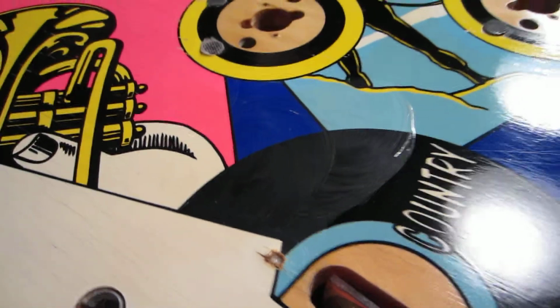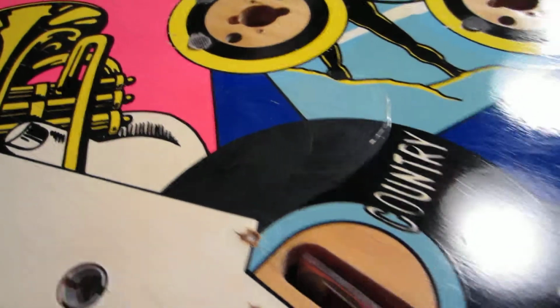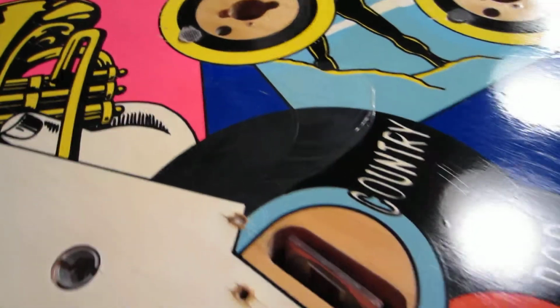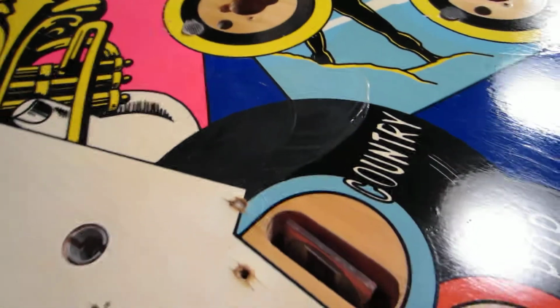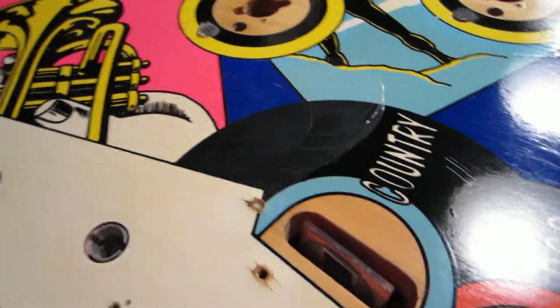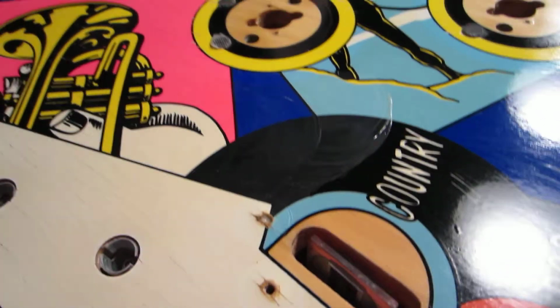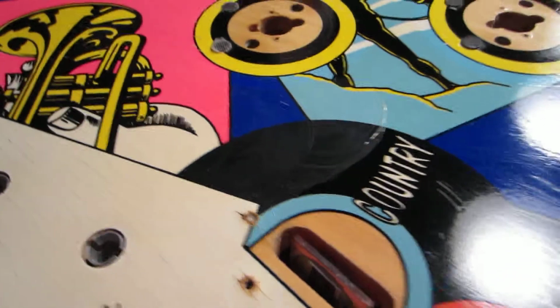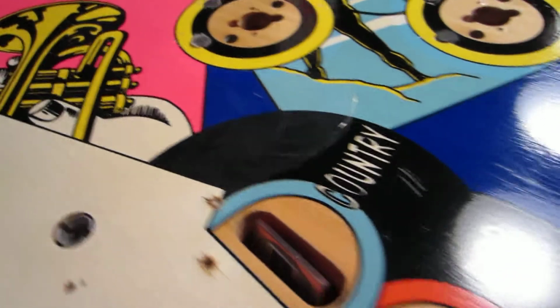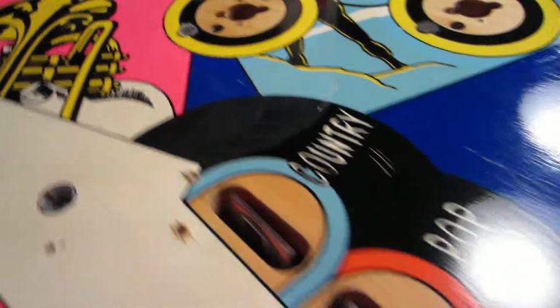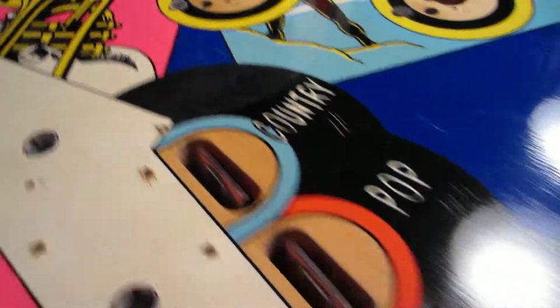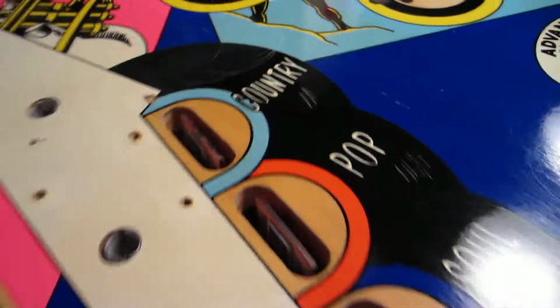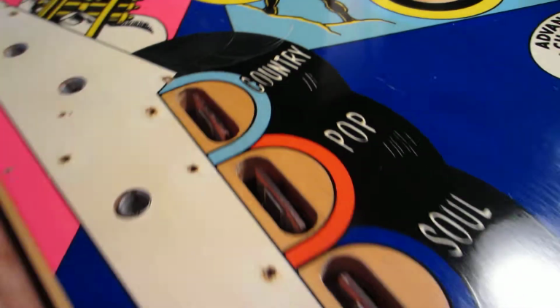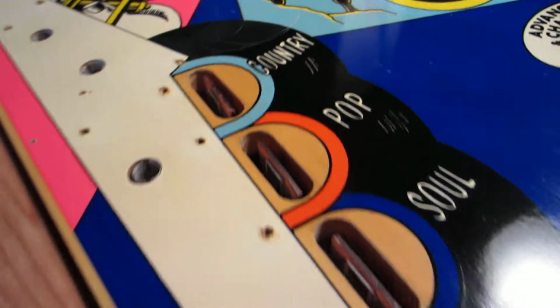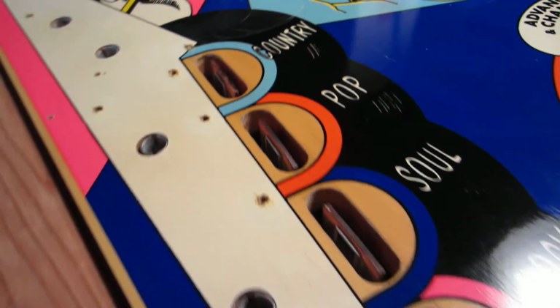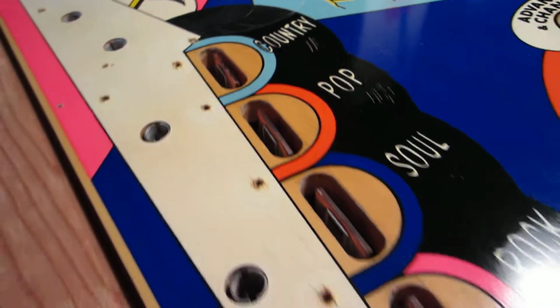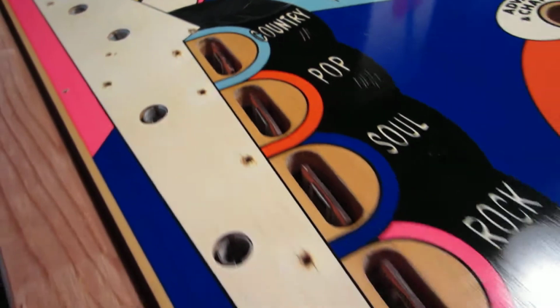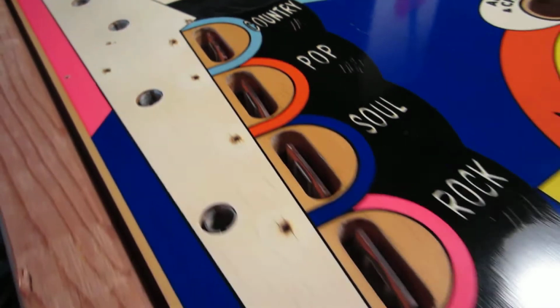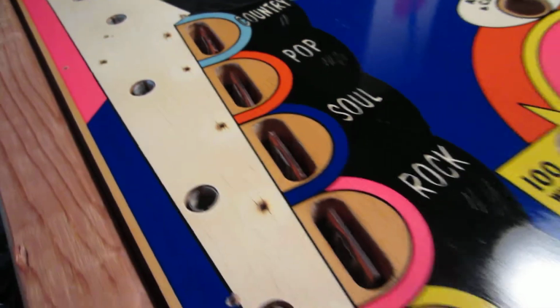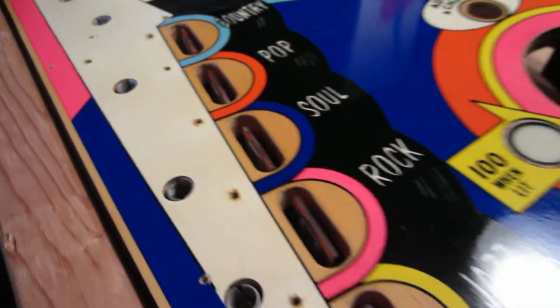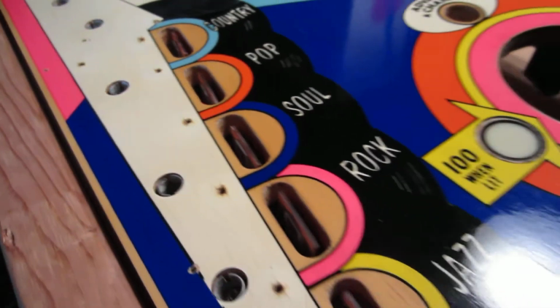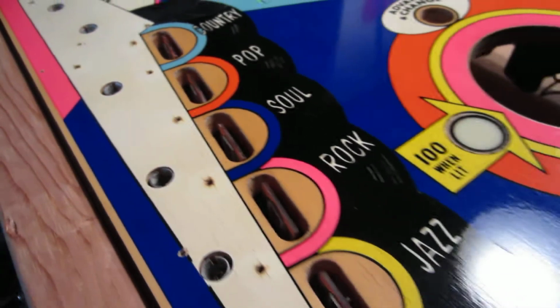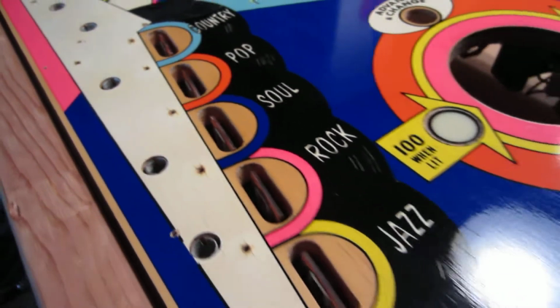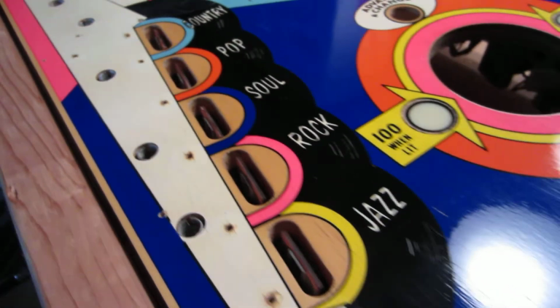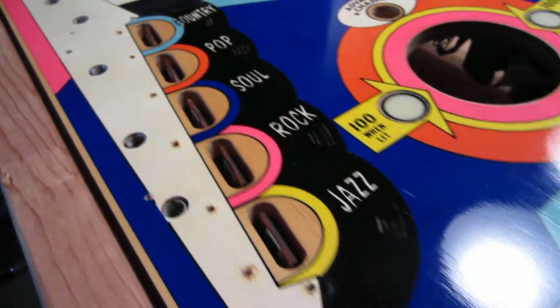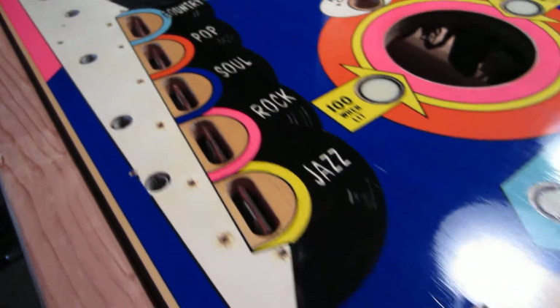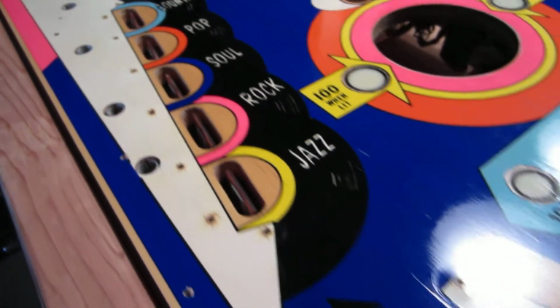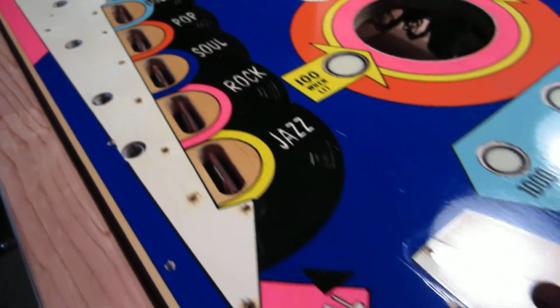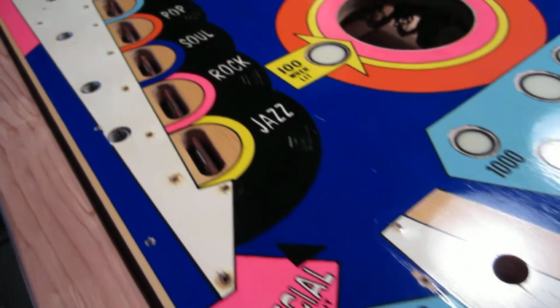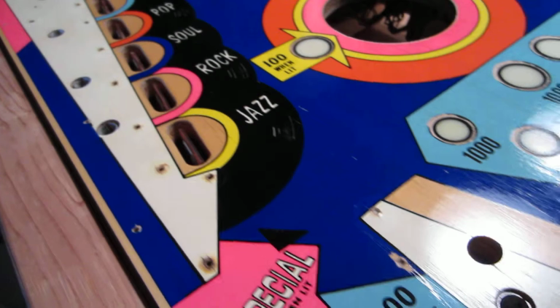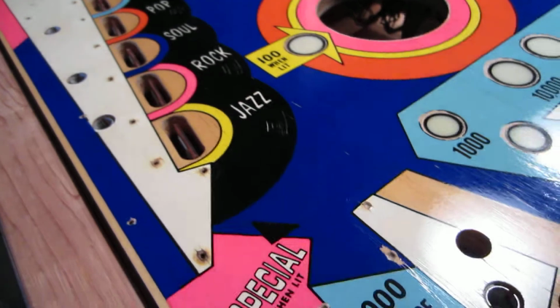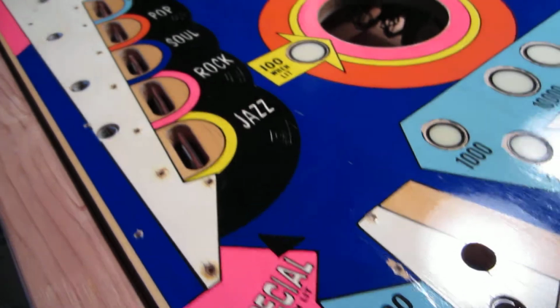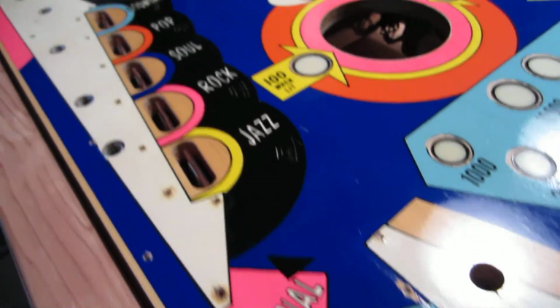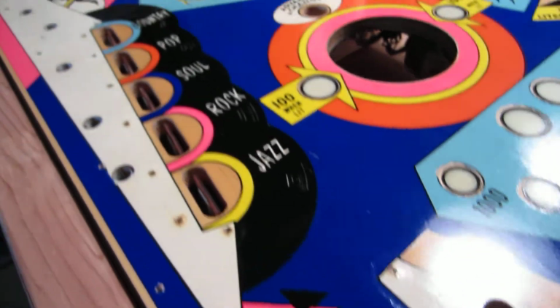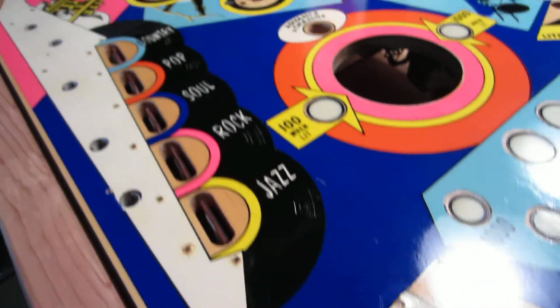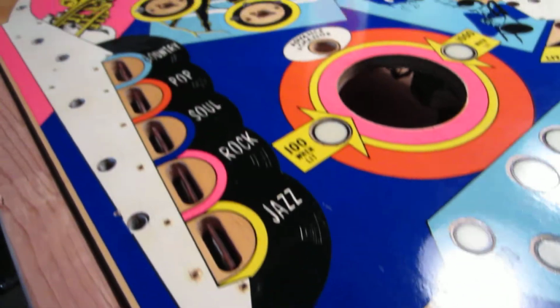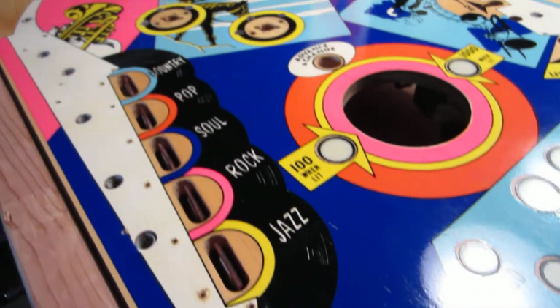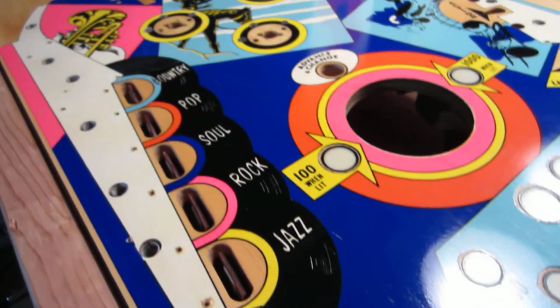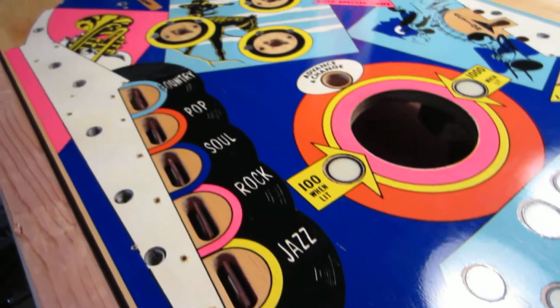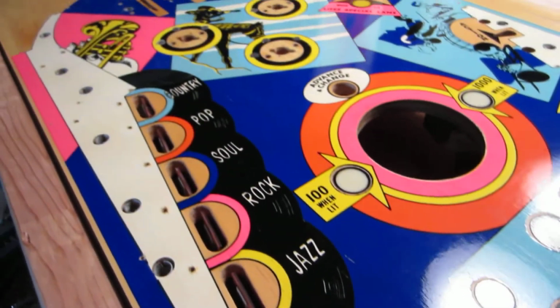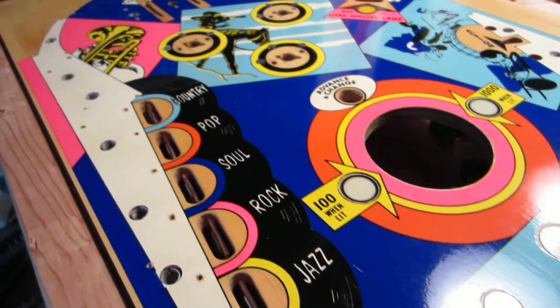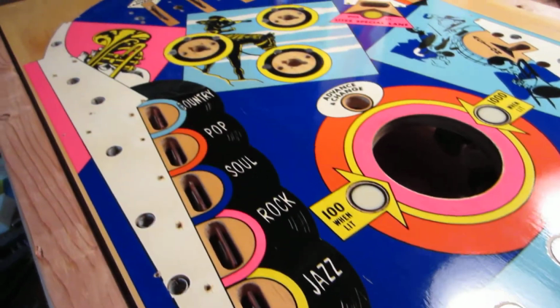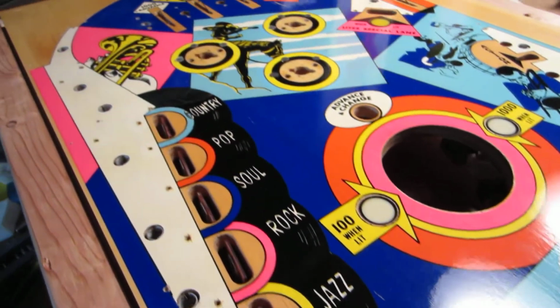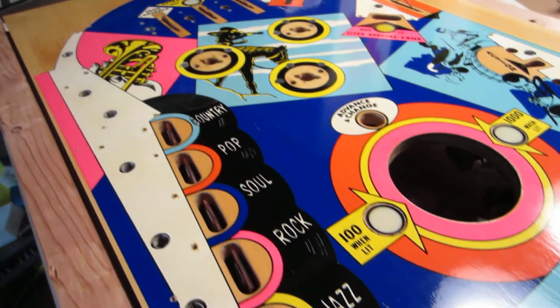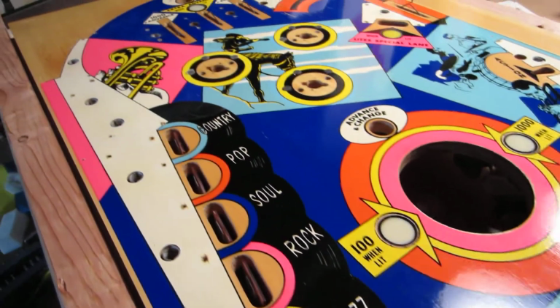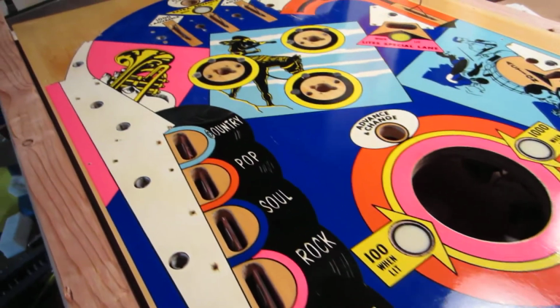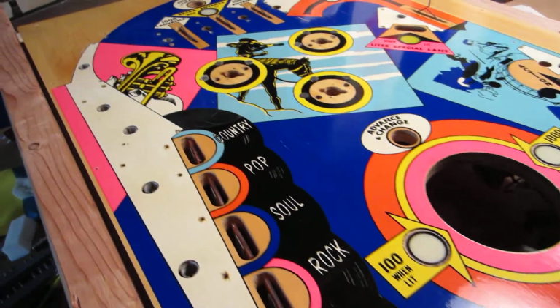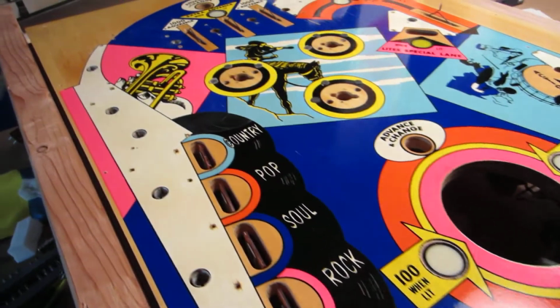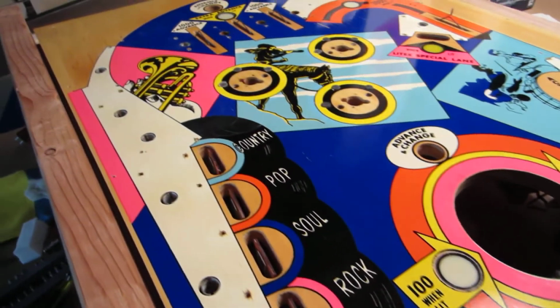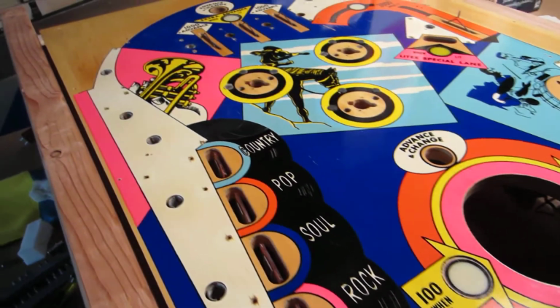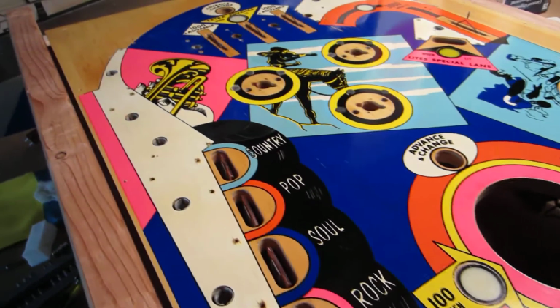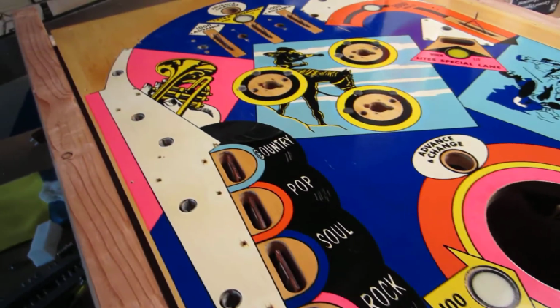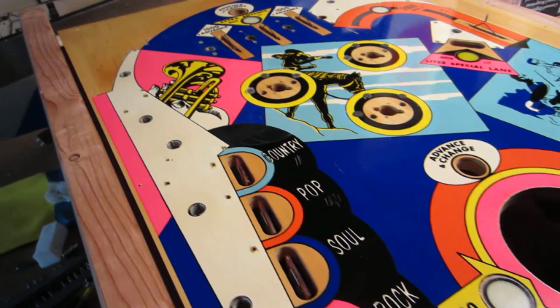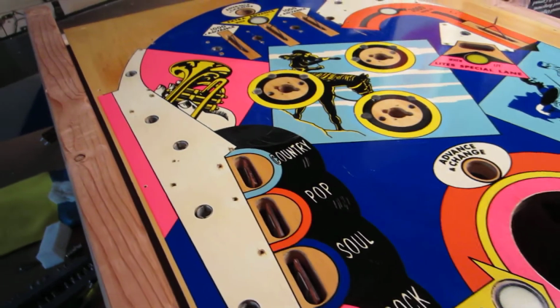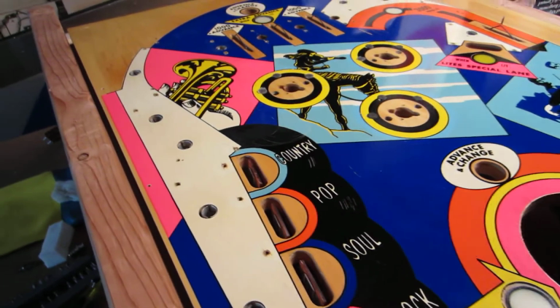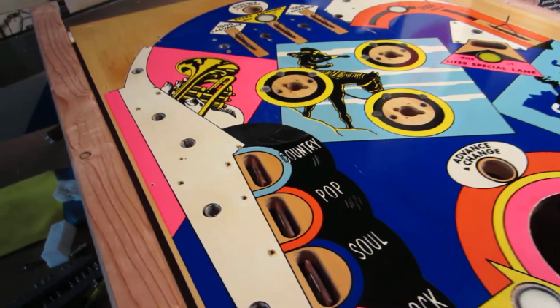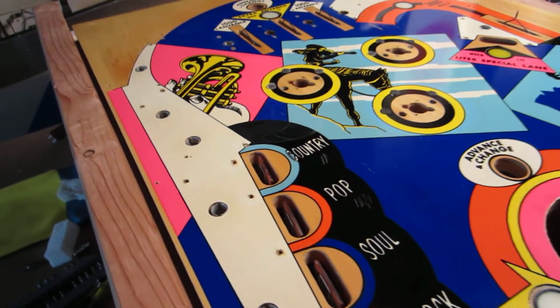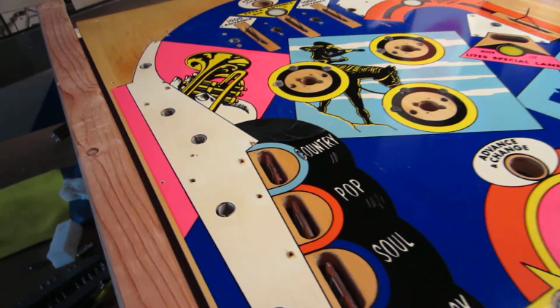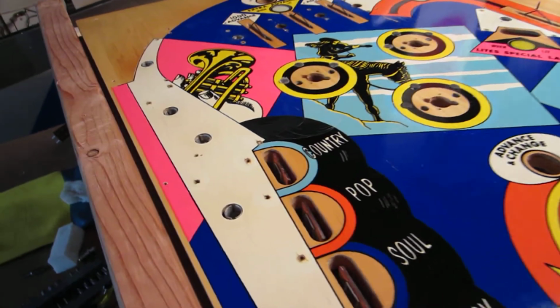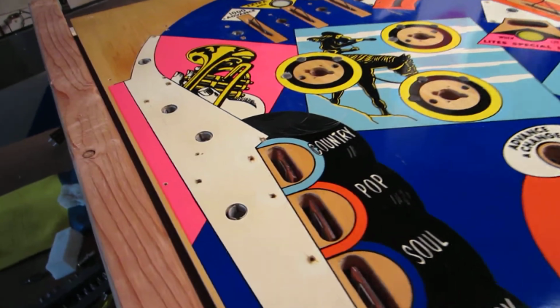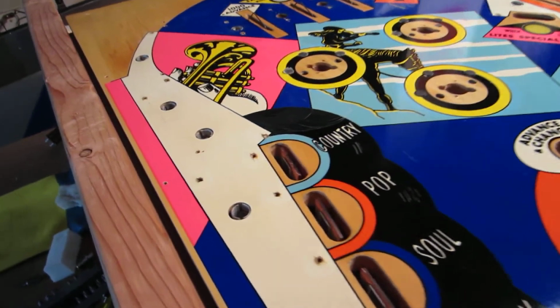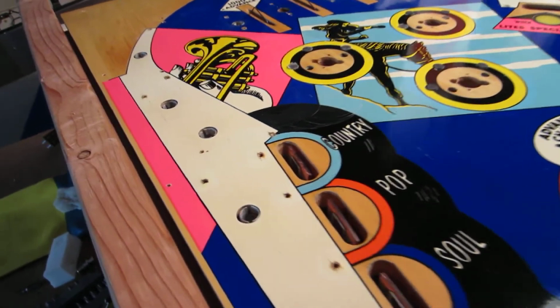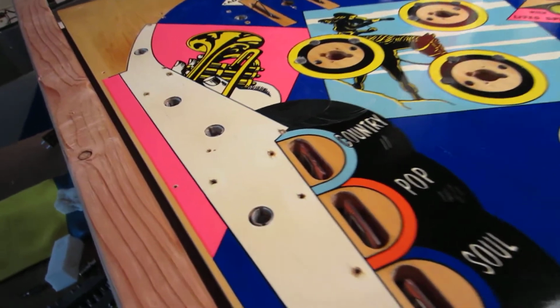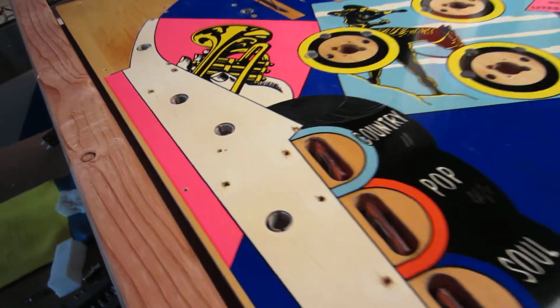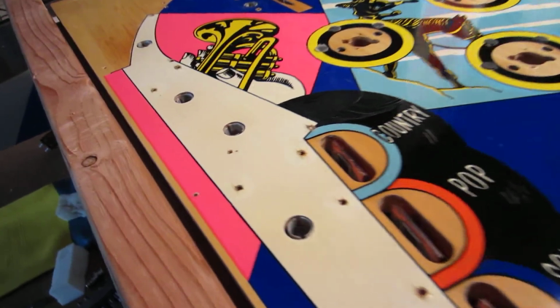Alright, so I hit the playfield with Novus 2. It's looking really good — good shine to it. You can see the reflections coming off everything.